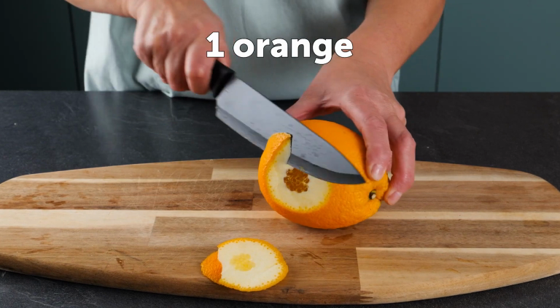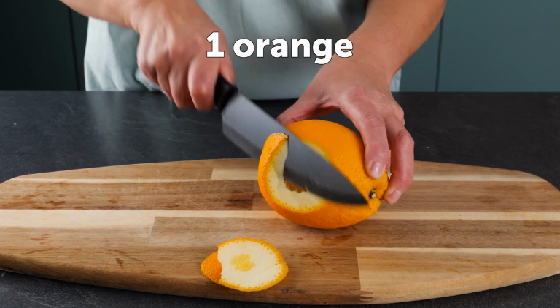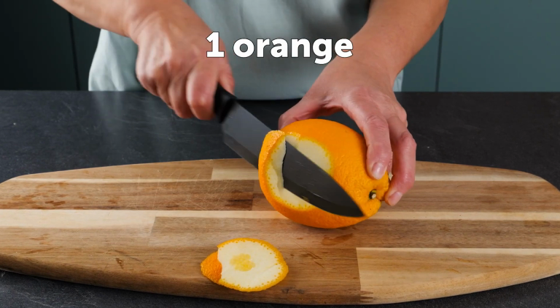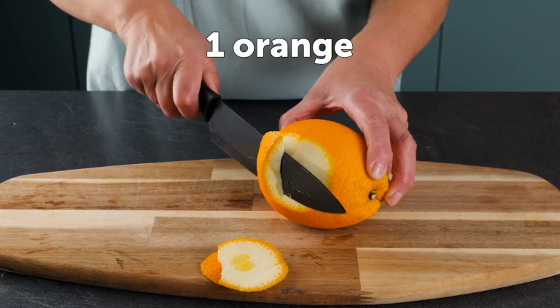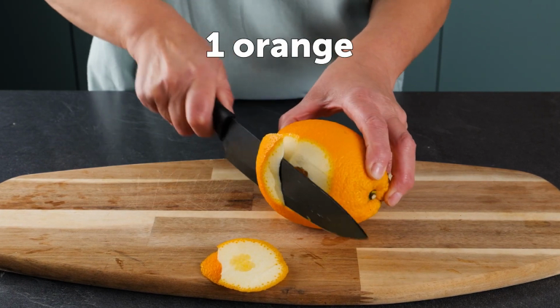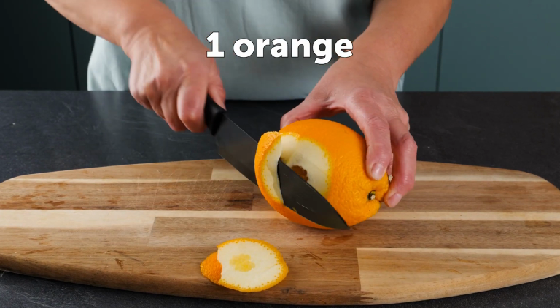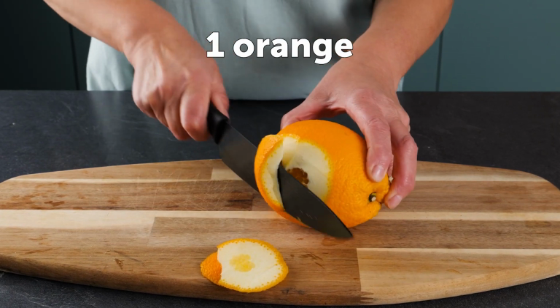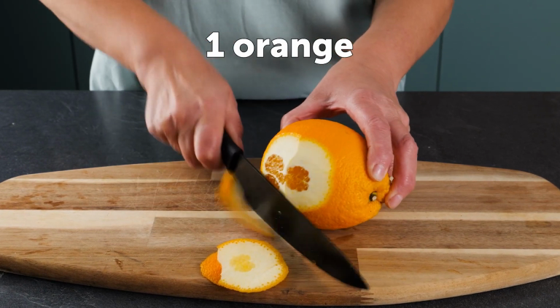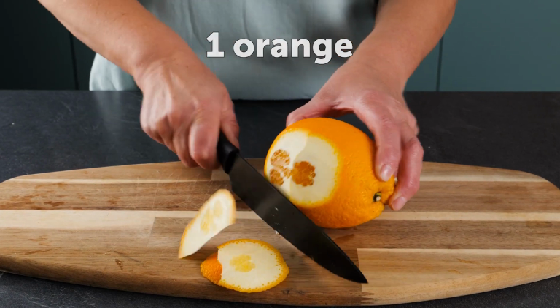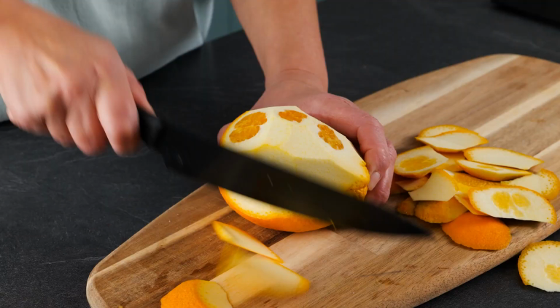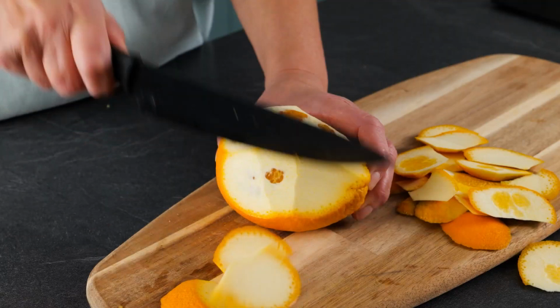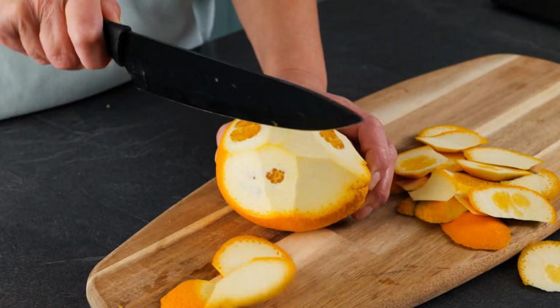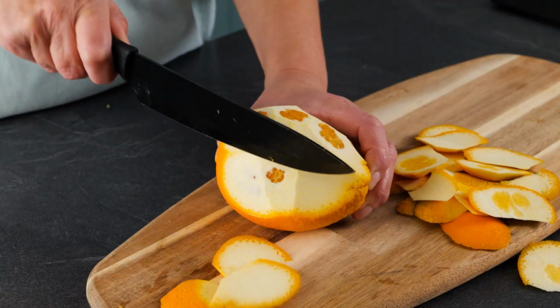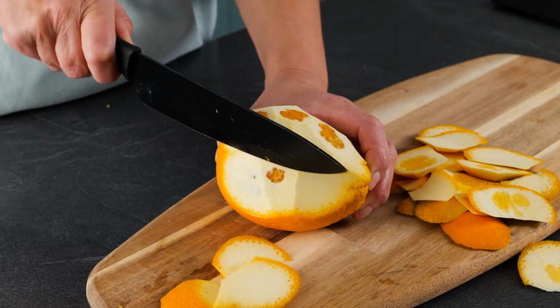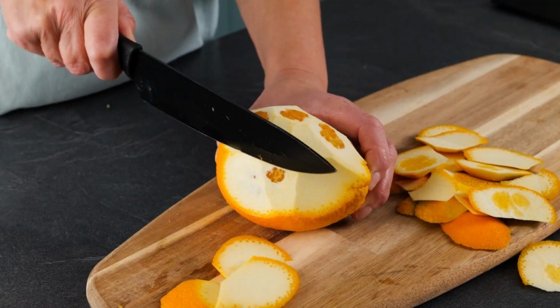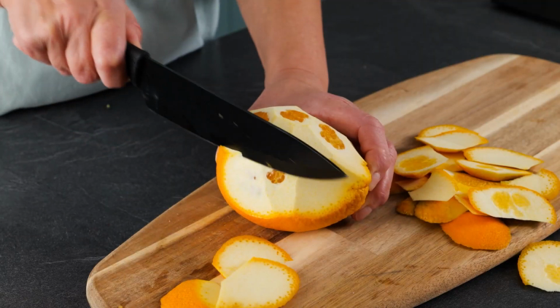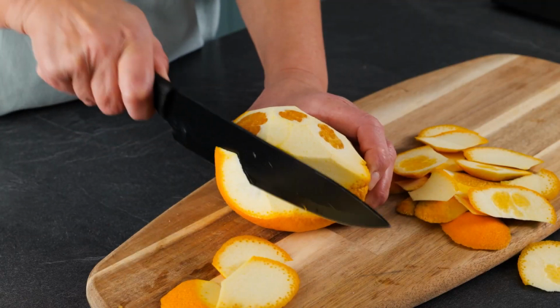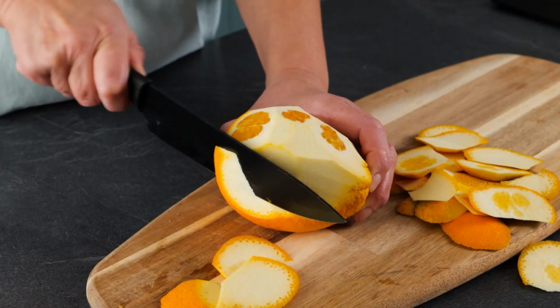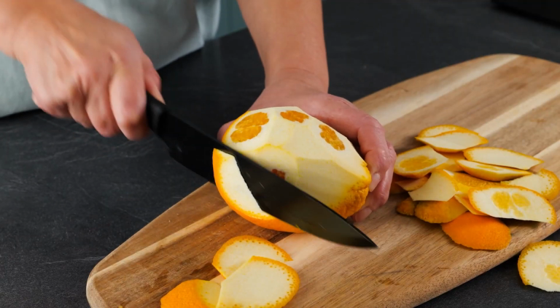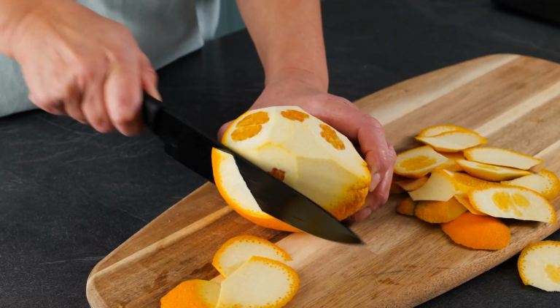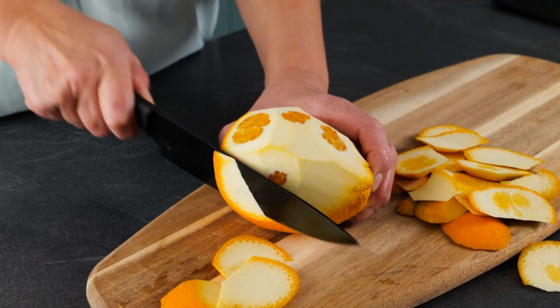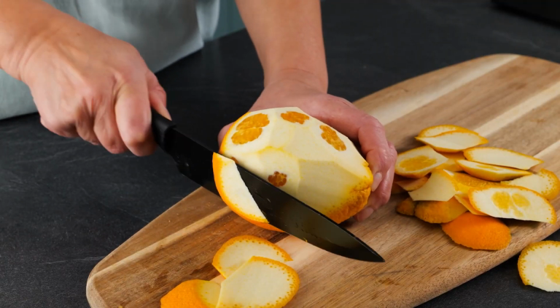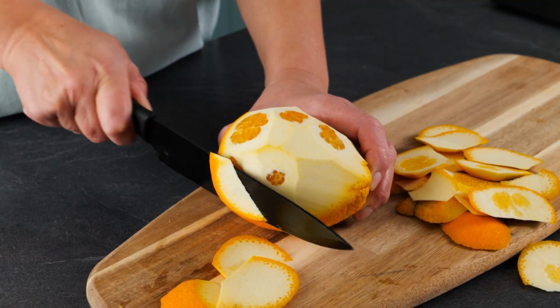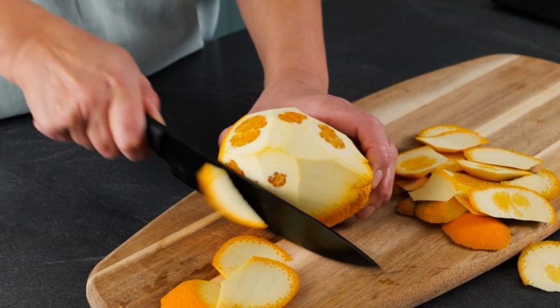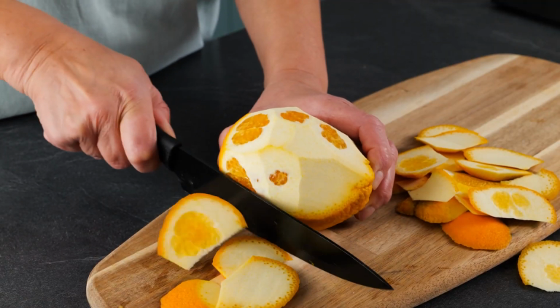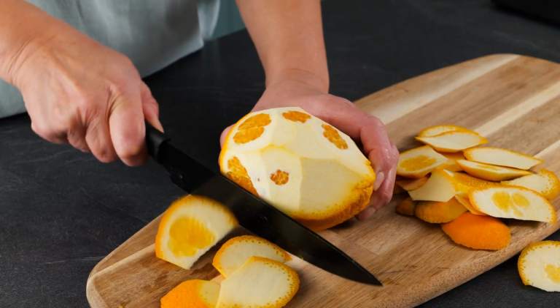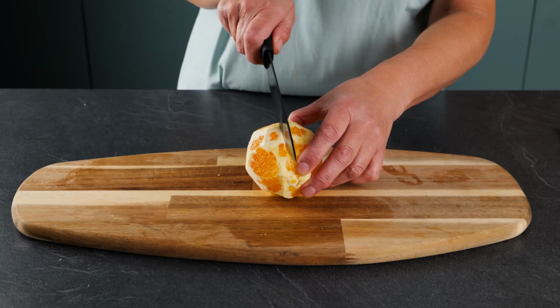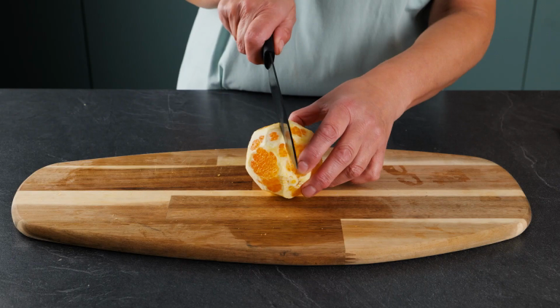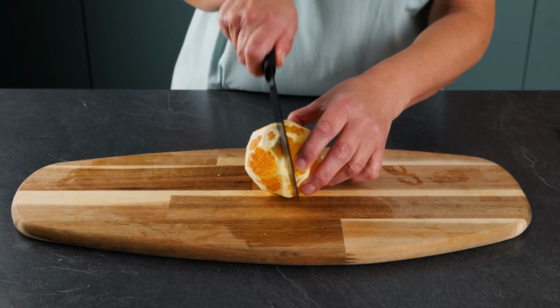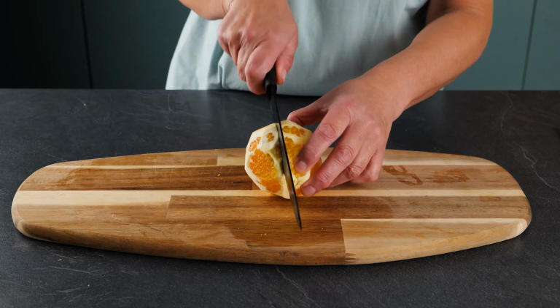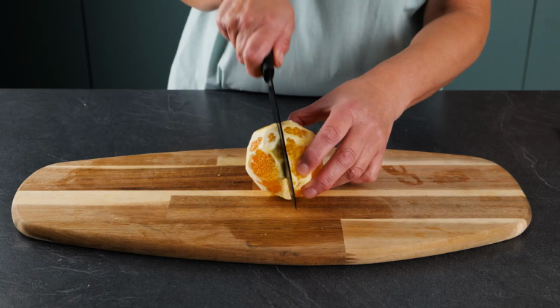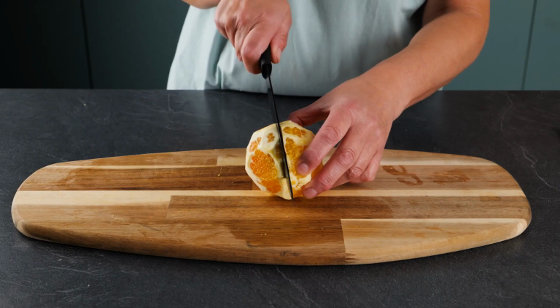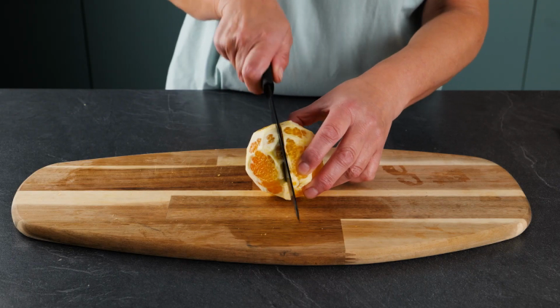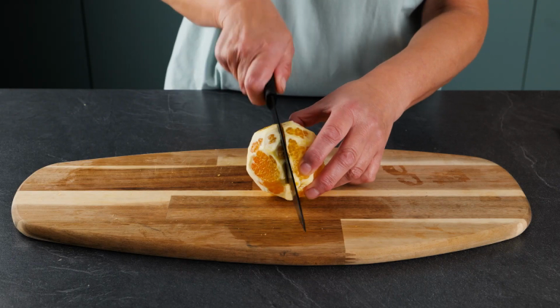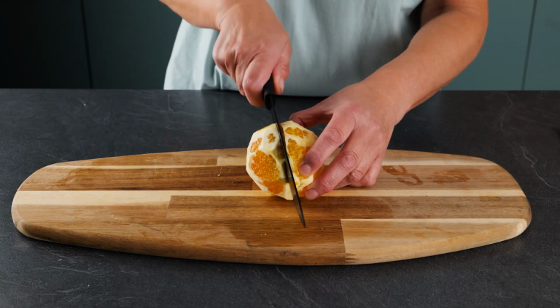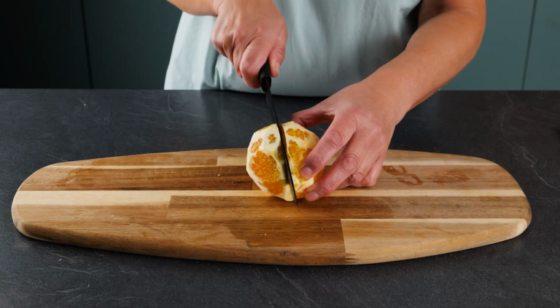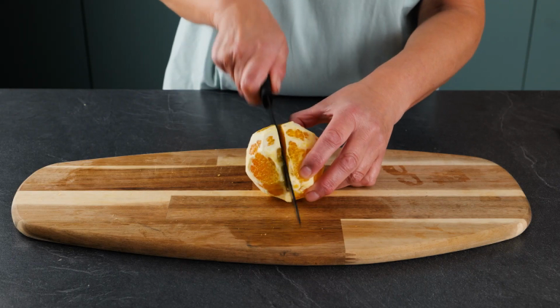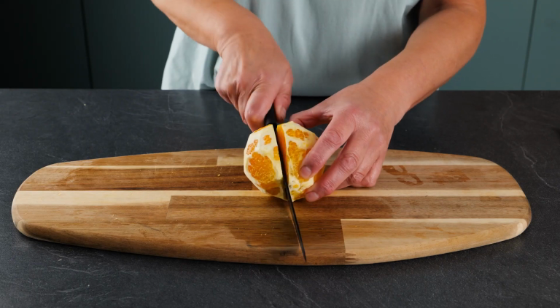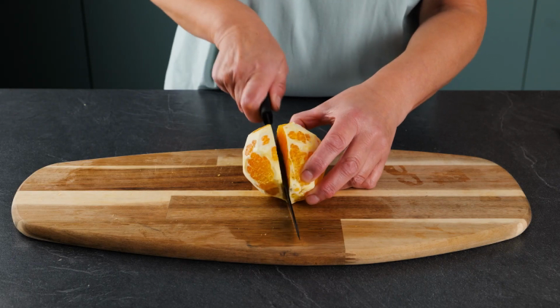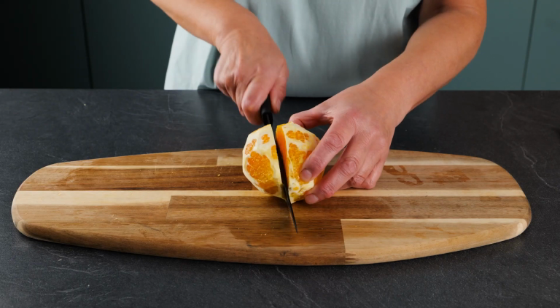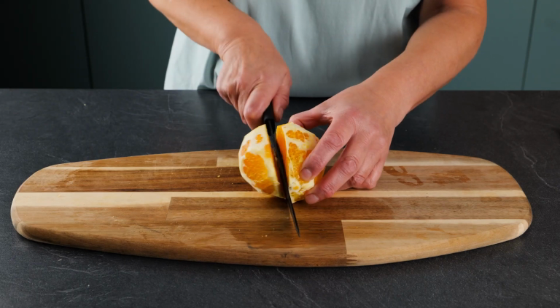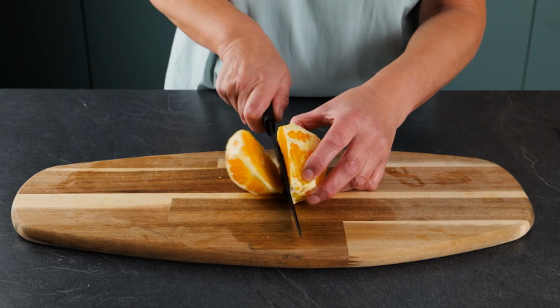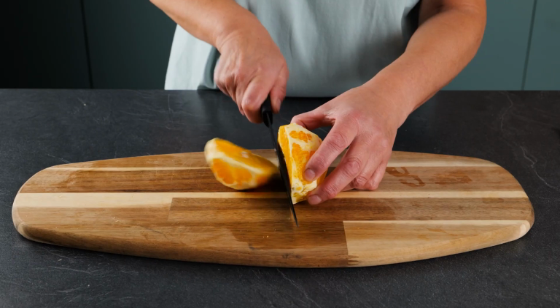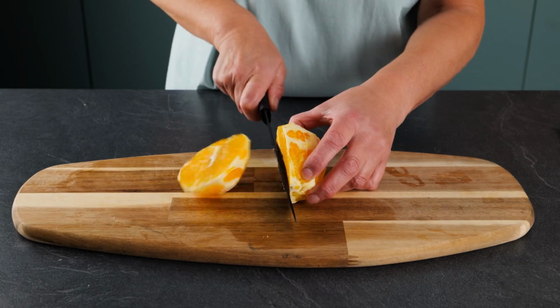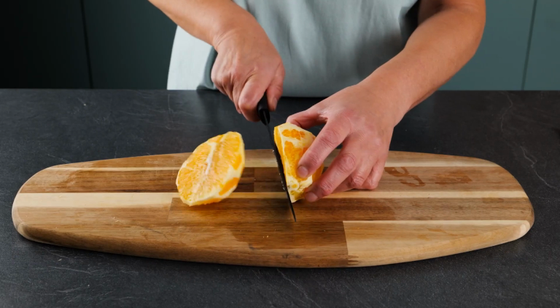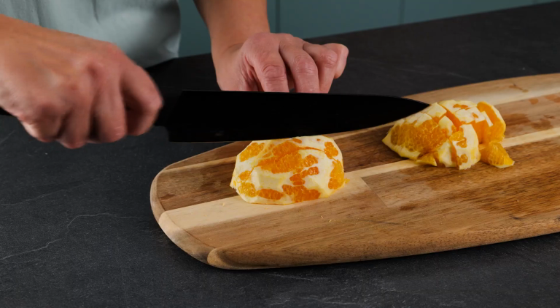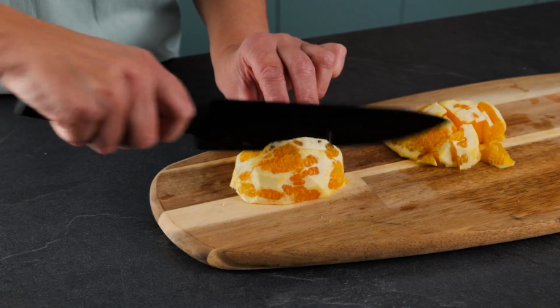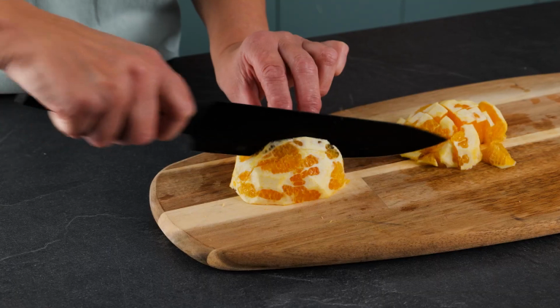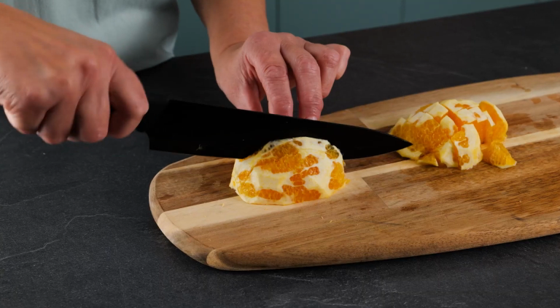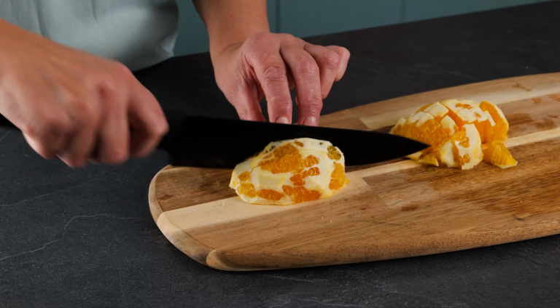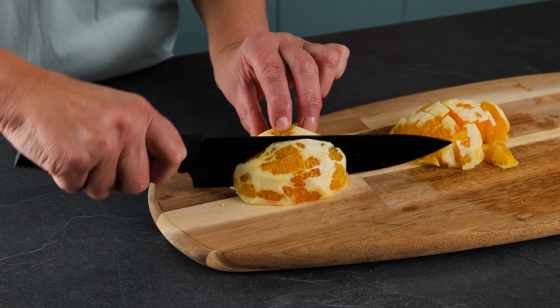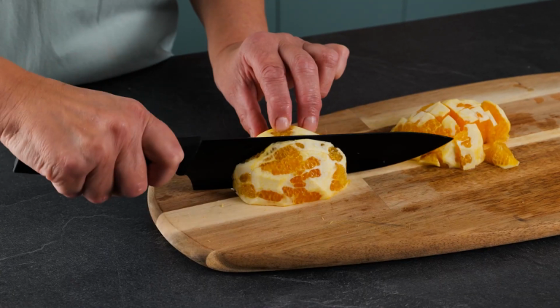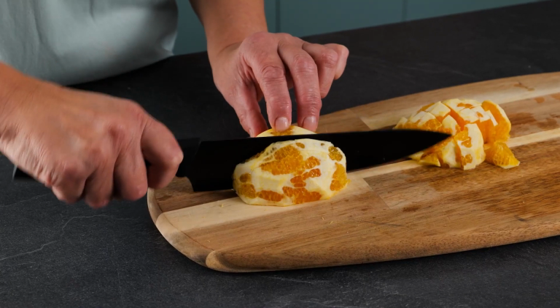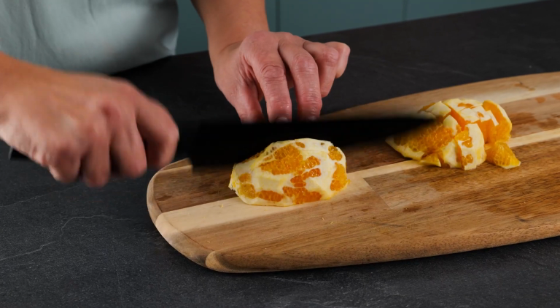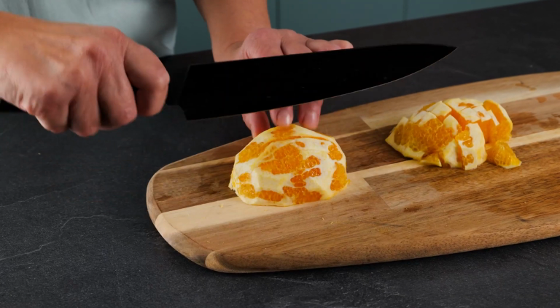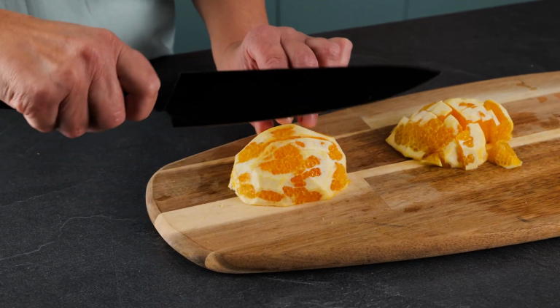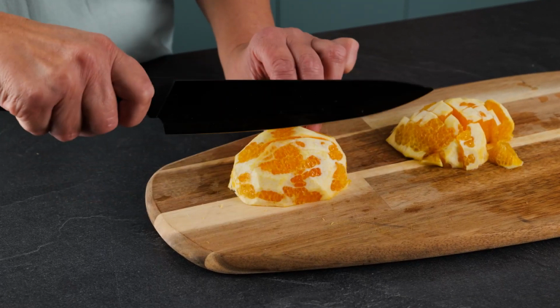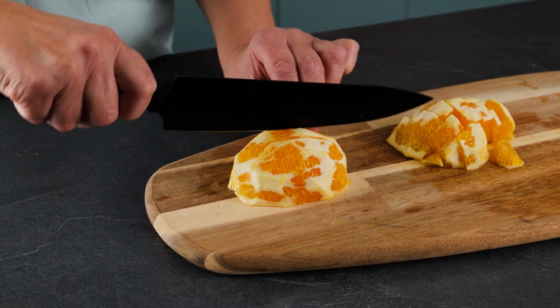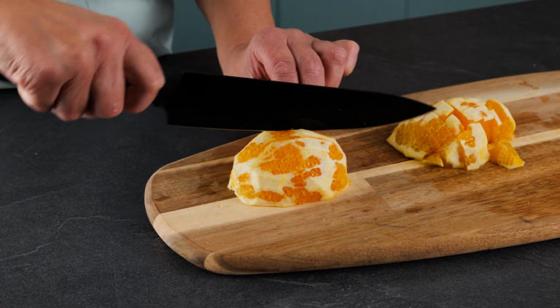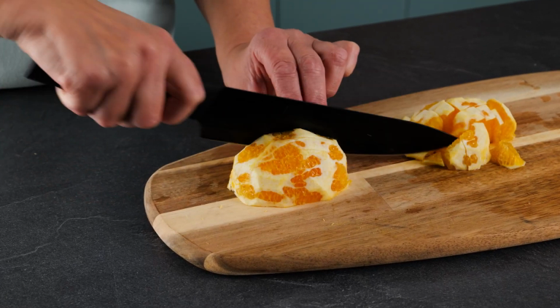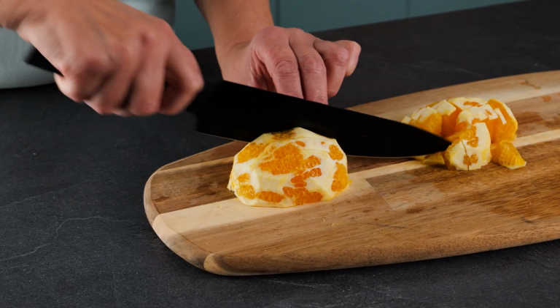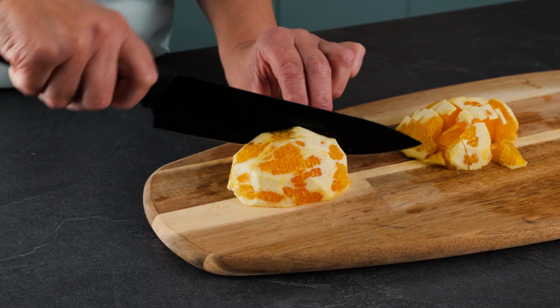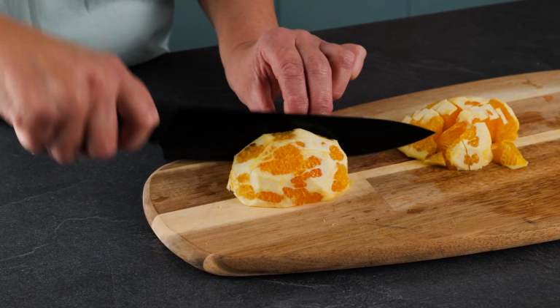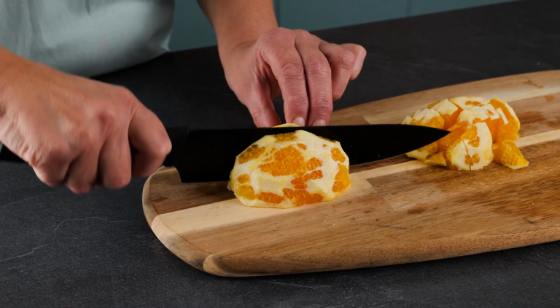We'll start by peeling one orange. Once peeled, we'll chop it up into sections.